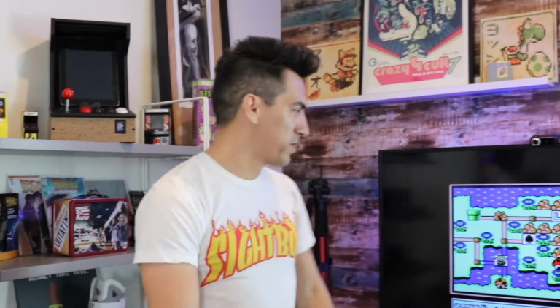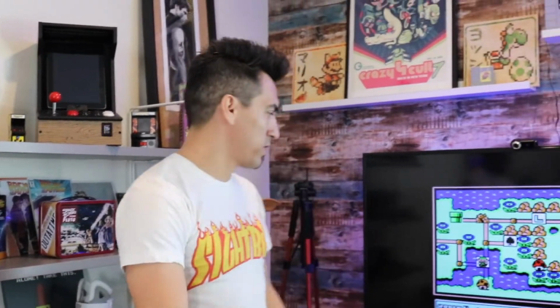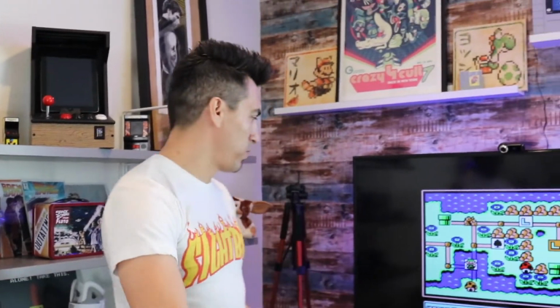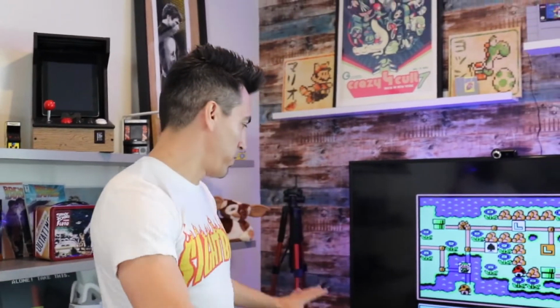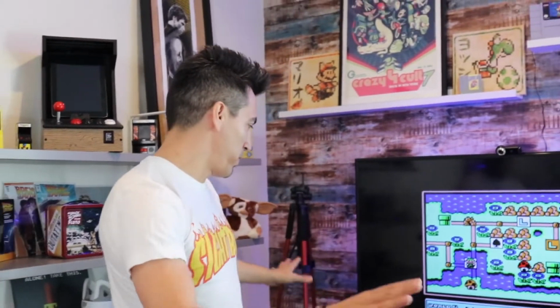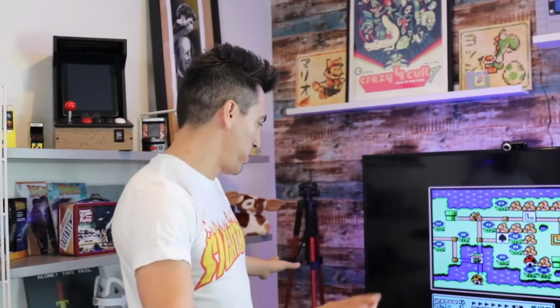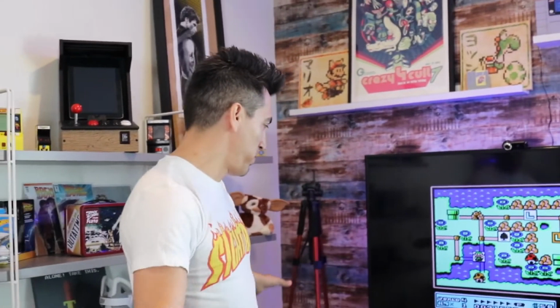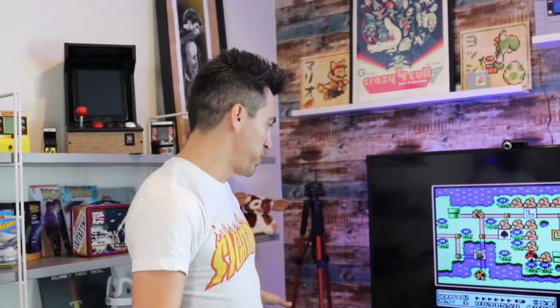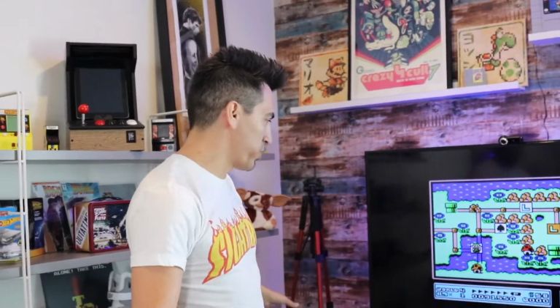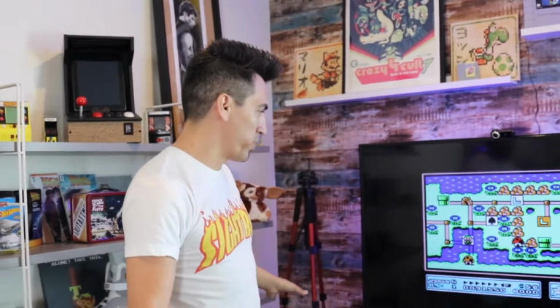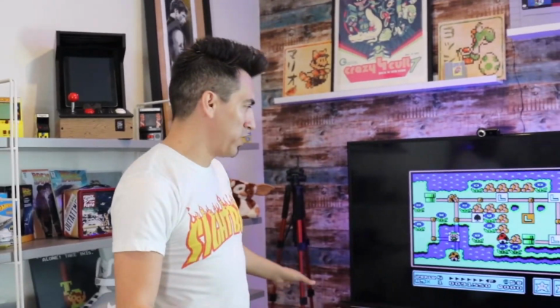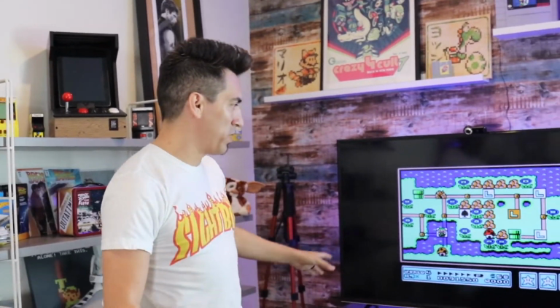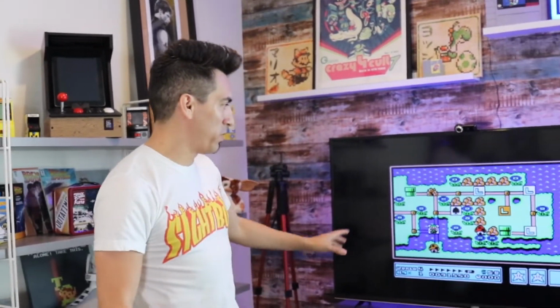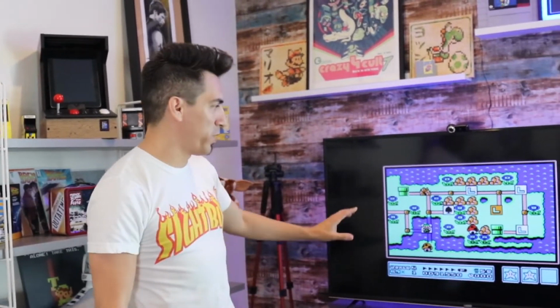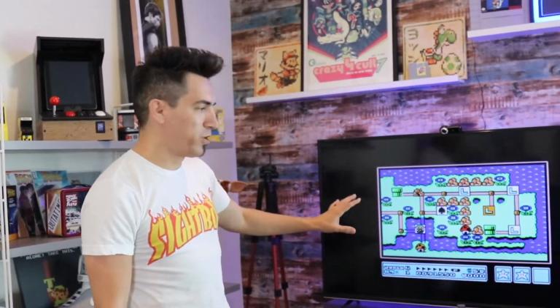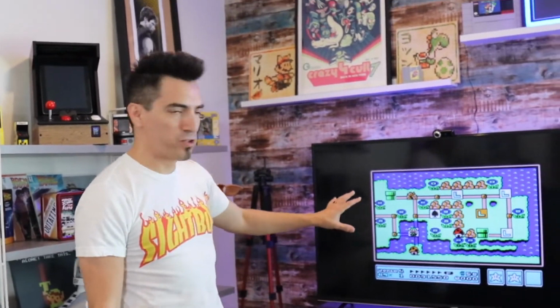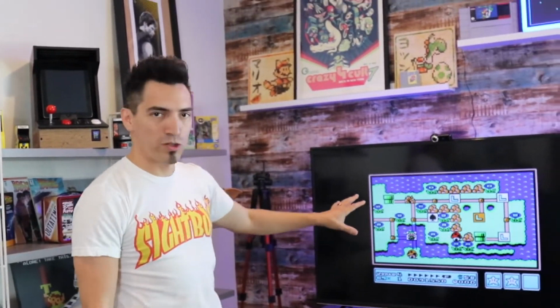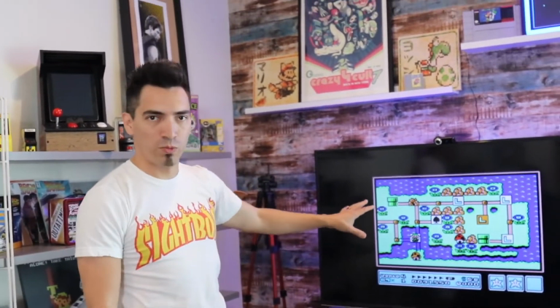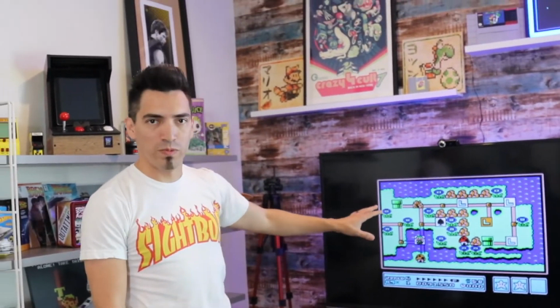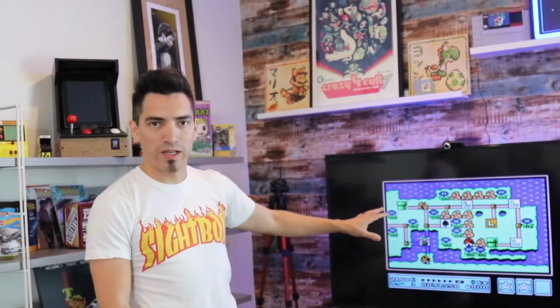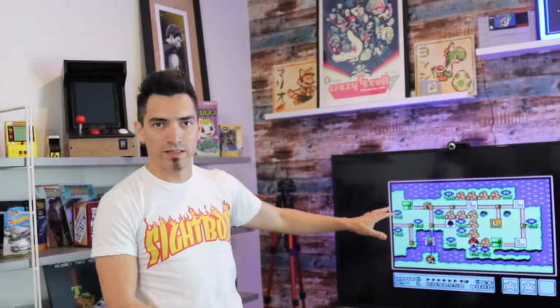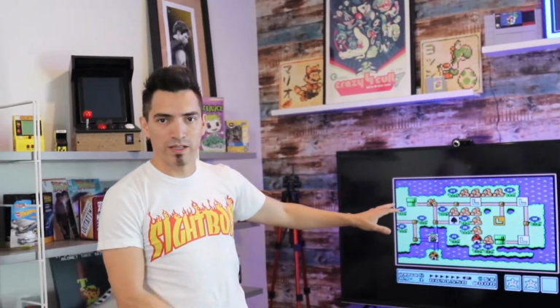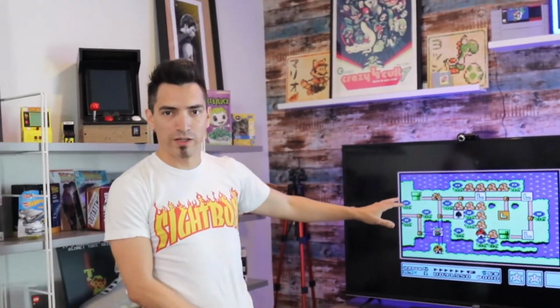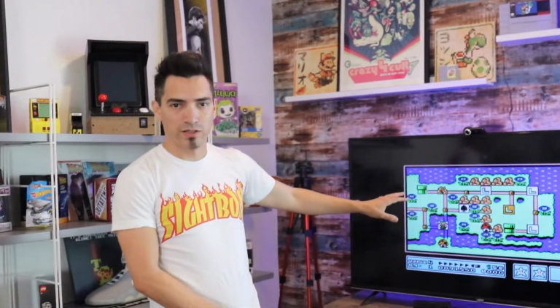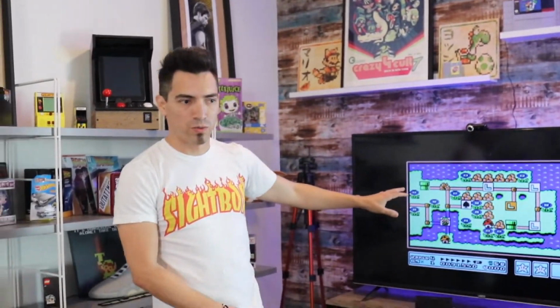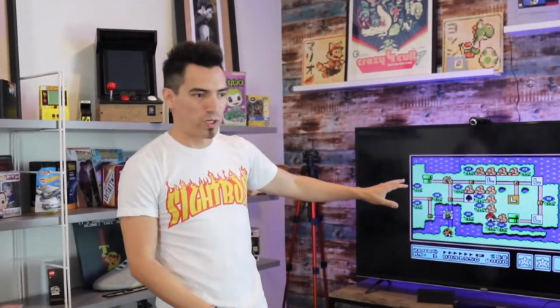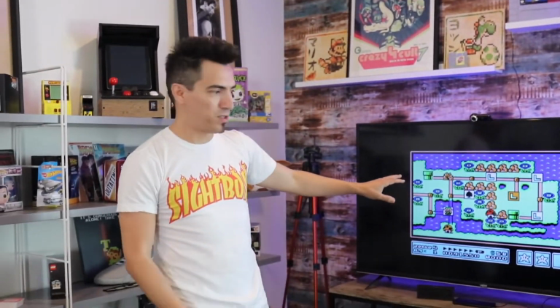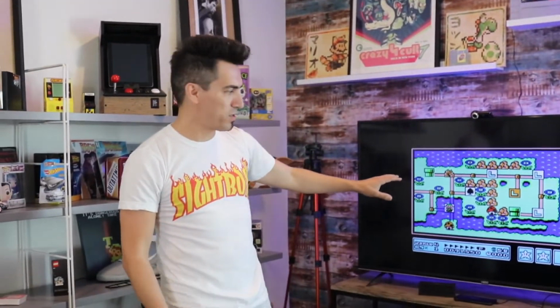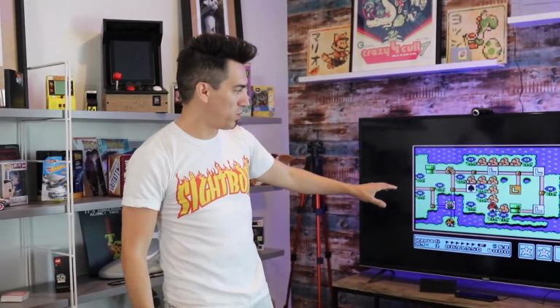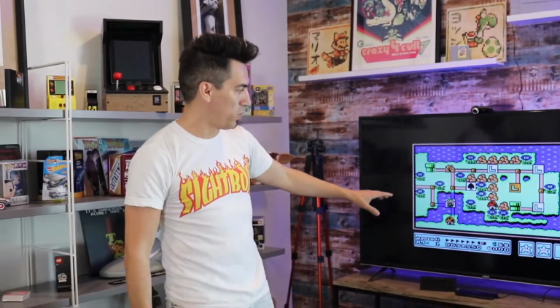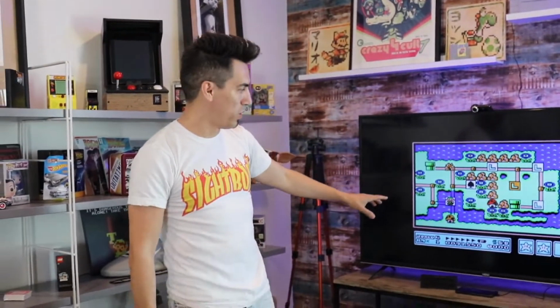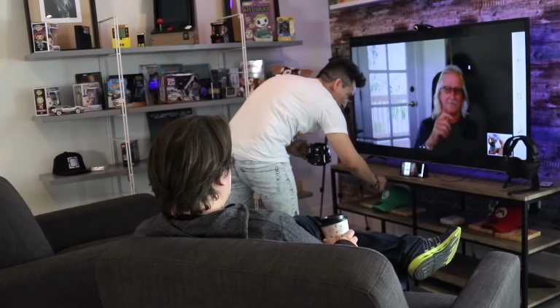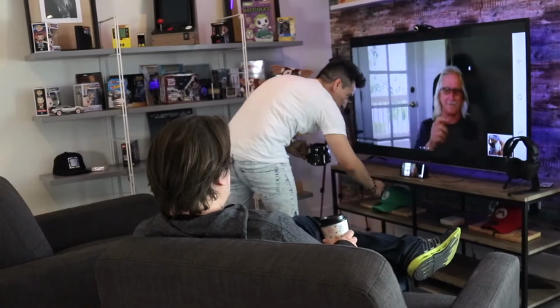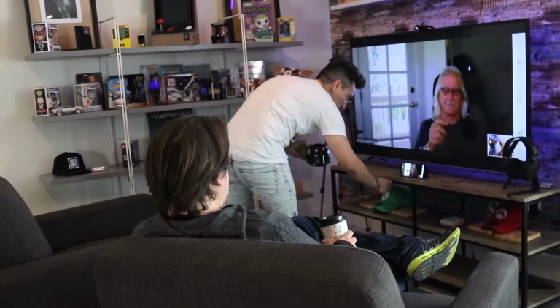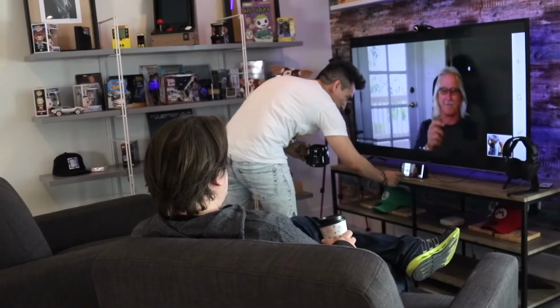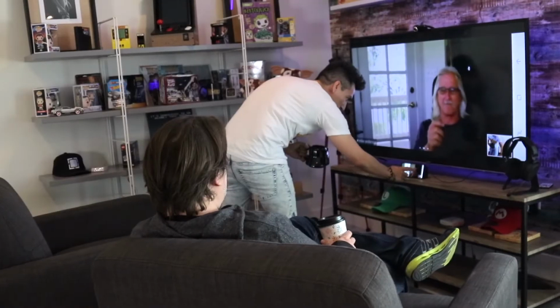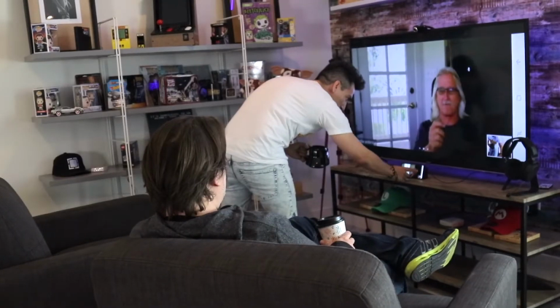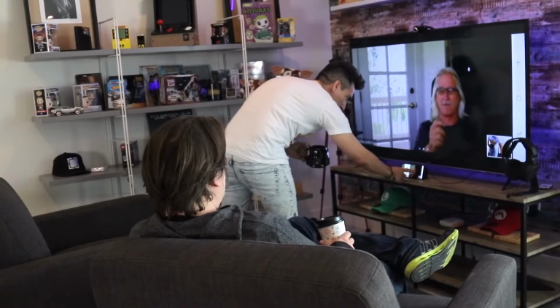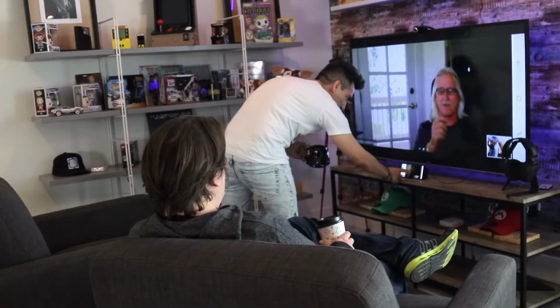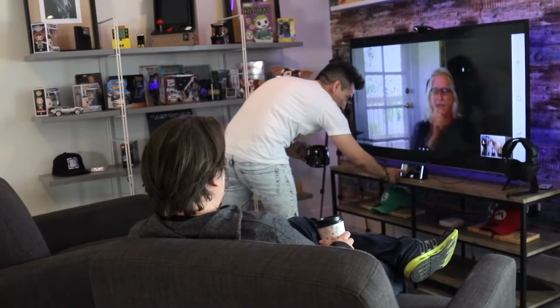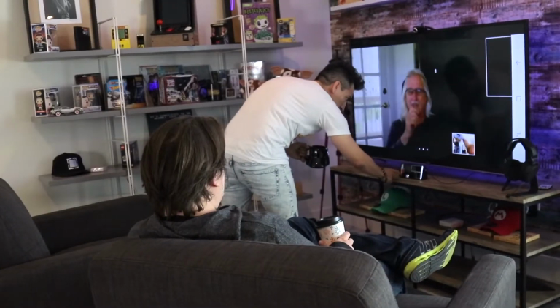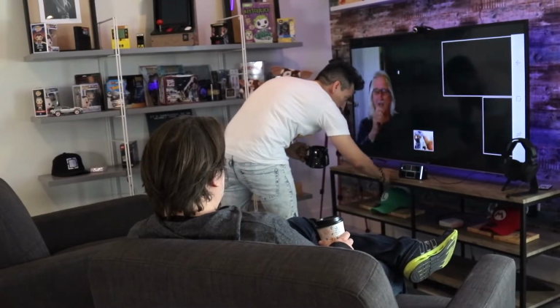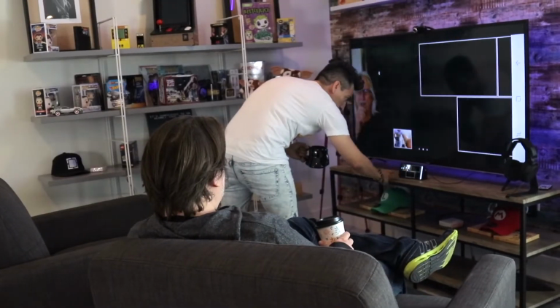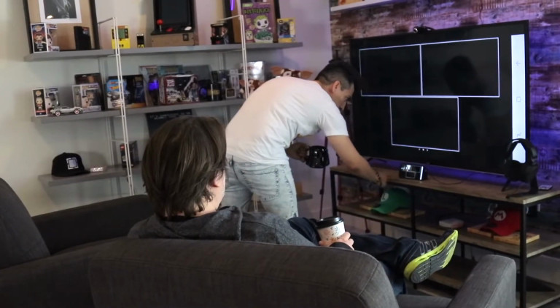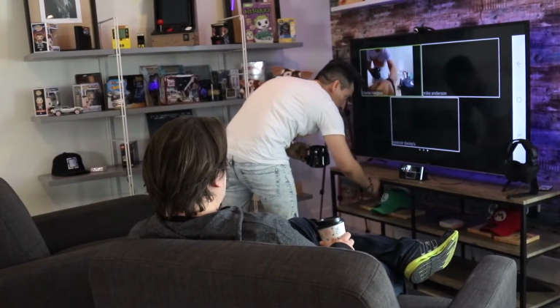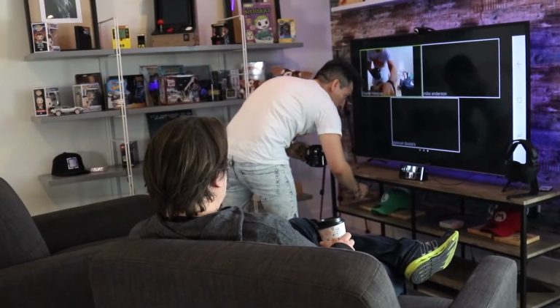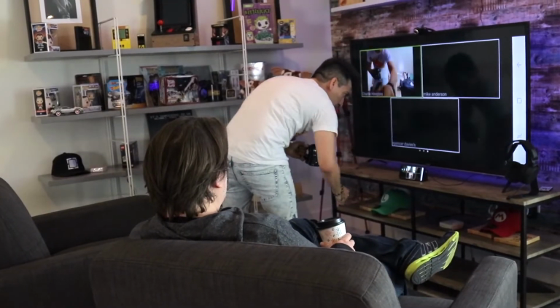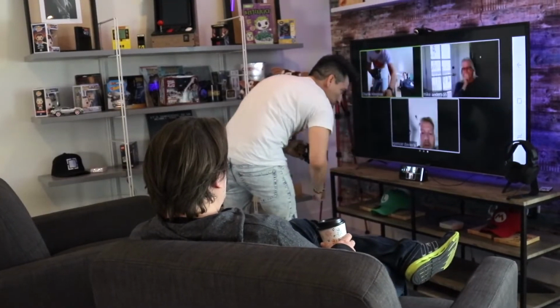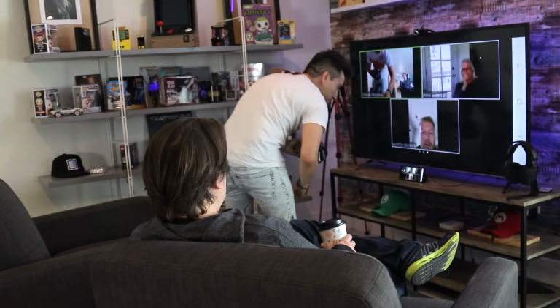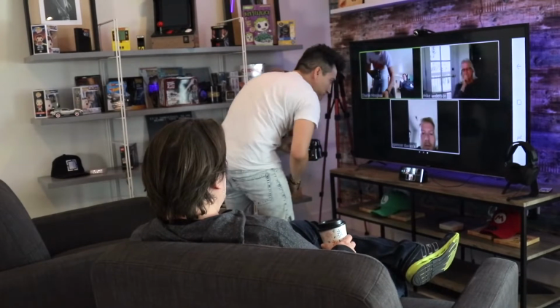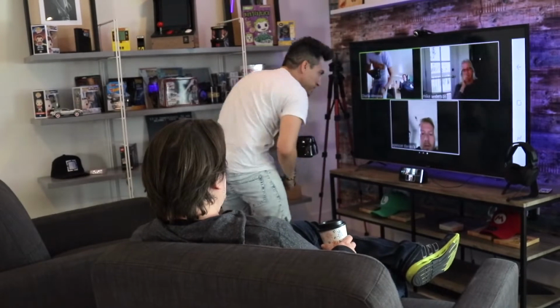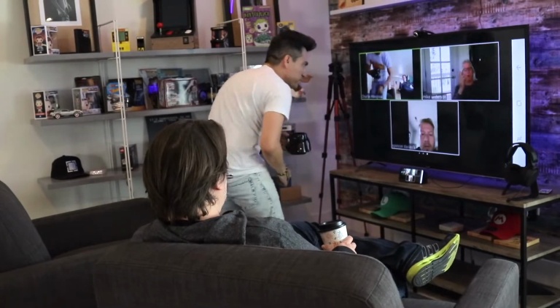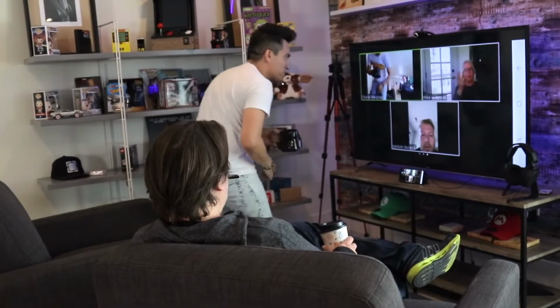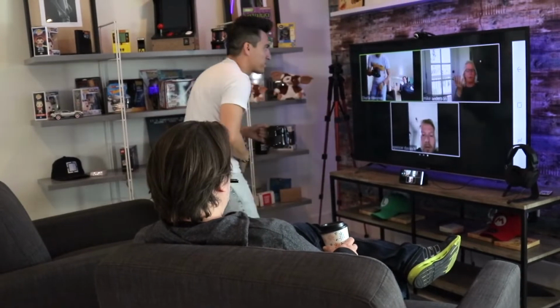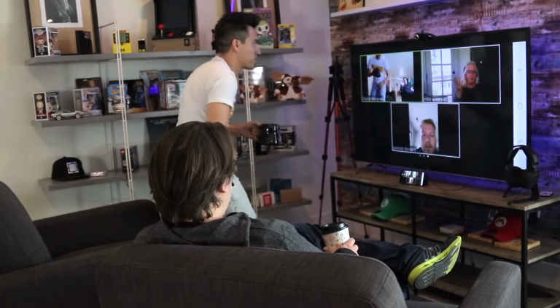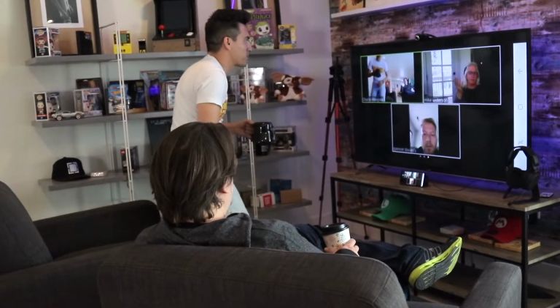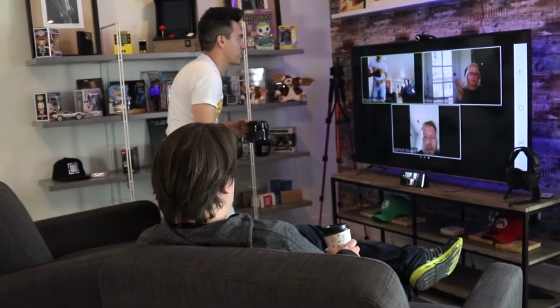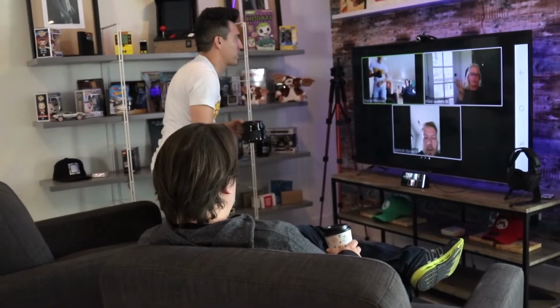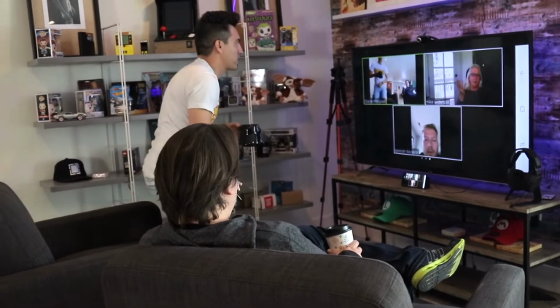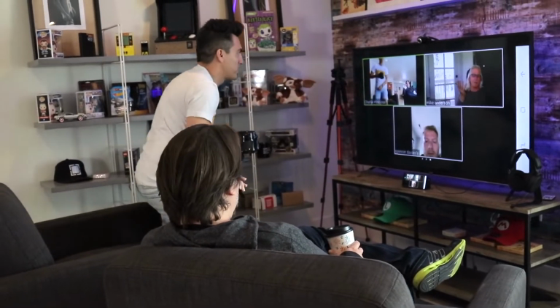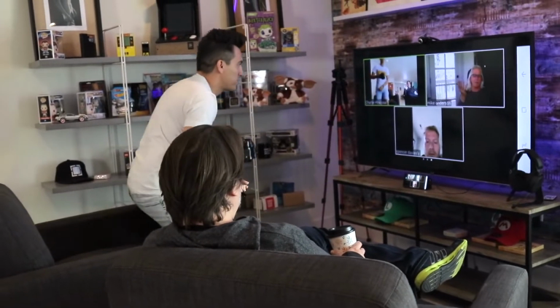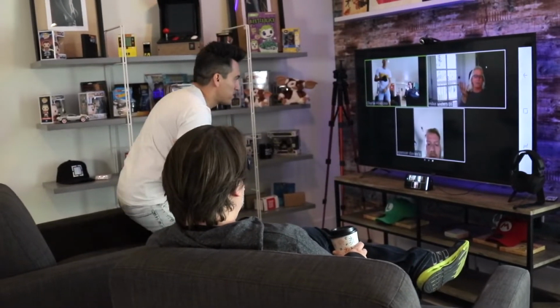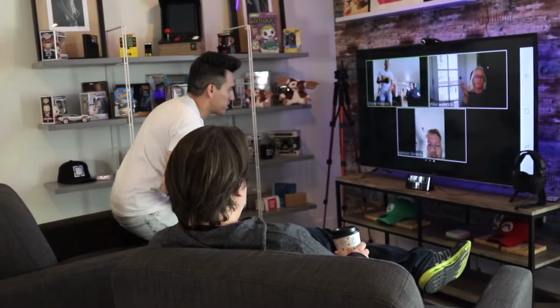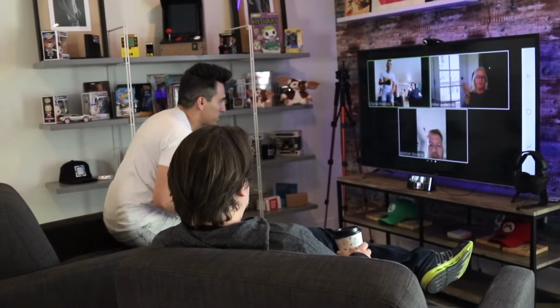So yeah, this is where we stream, and then we do Zoom meetings here as well — we'll throw up whoever we're talking to there.